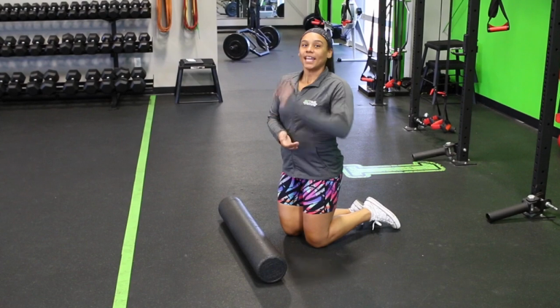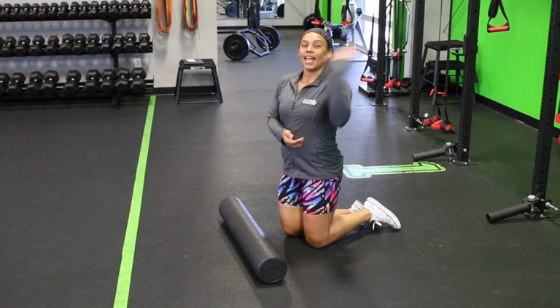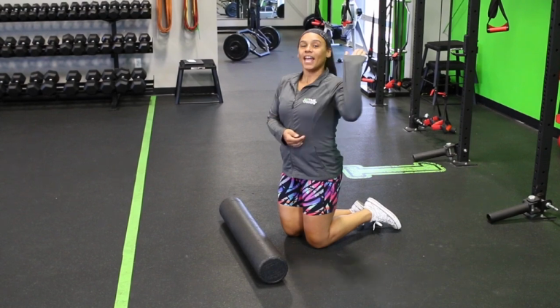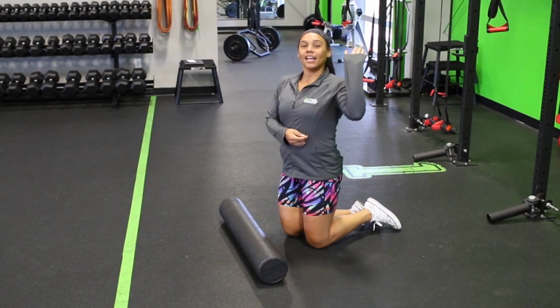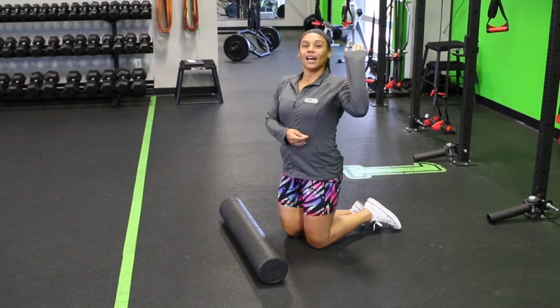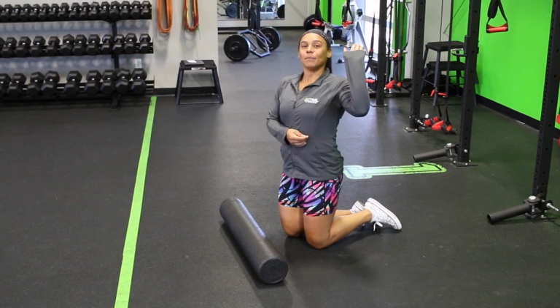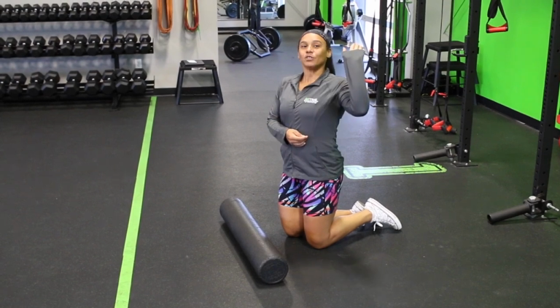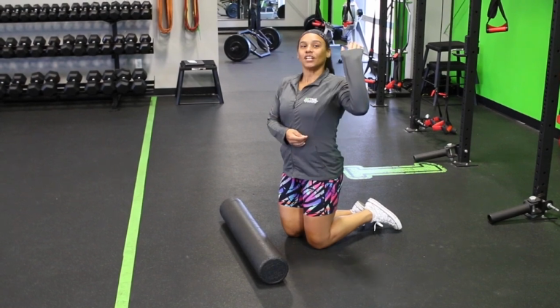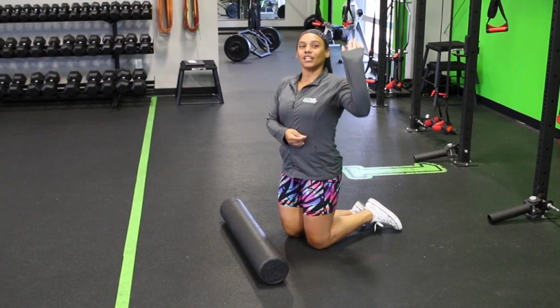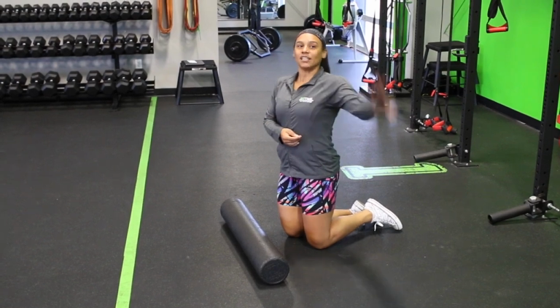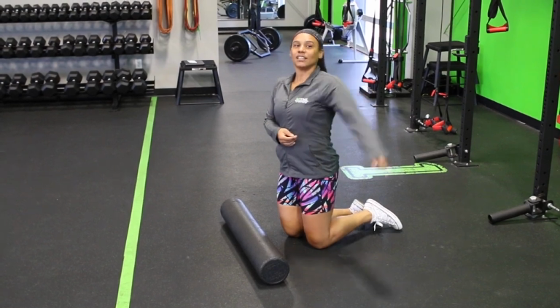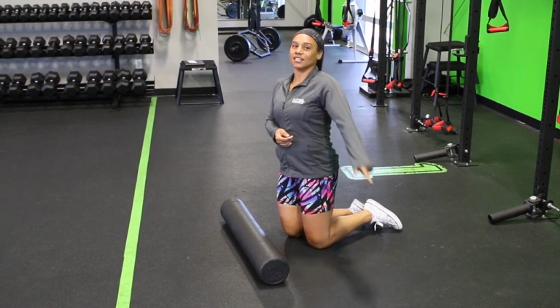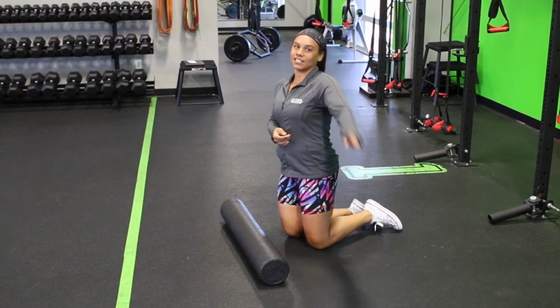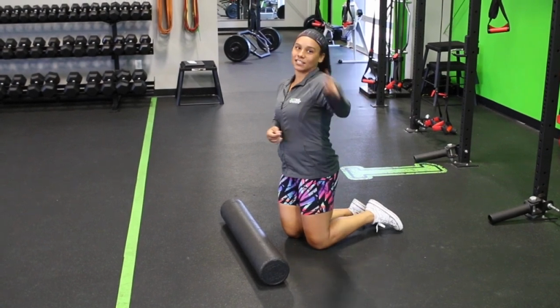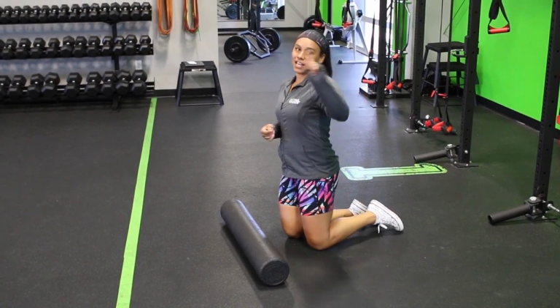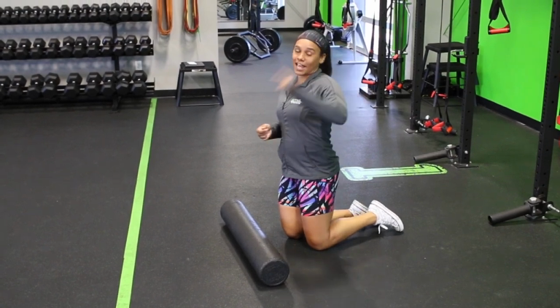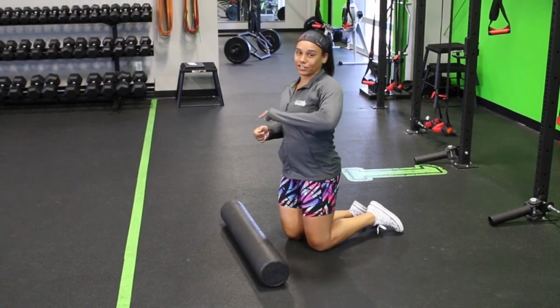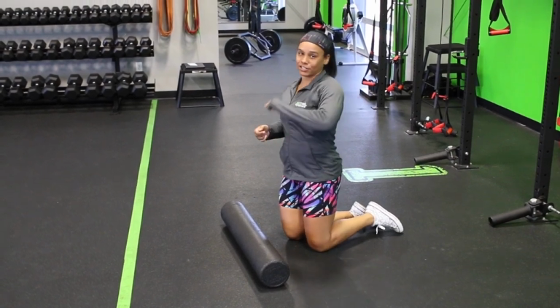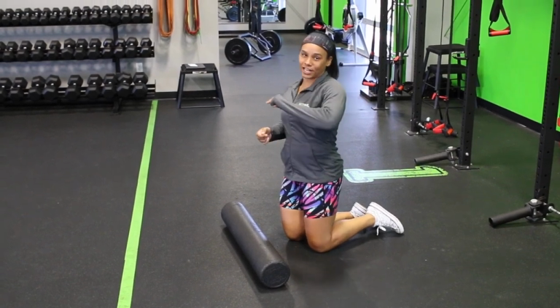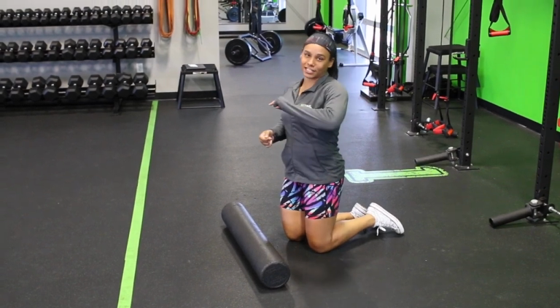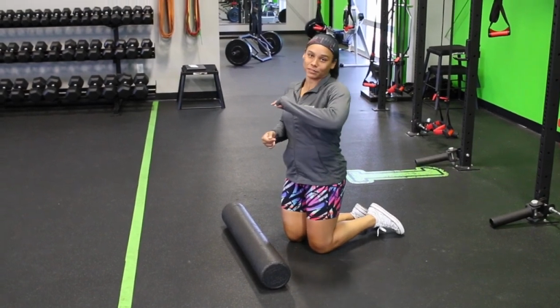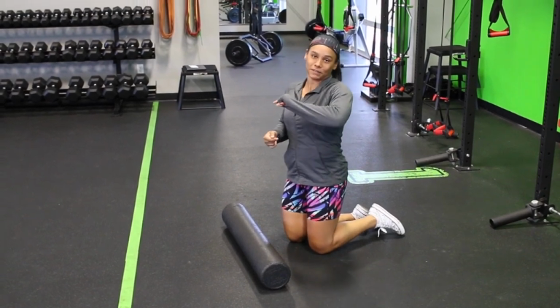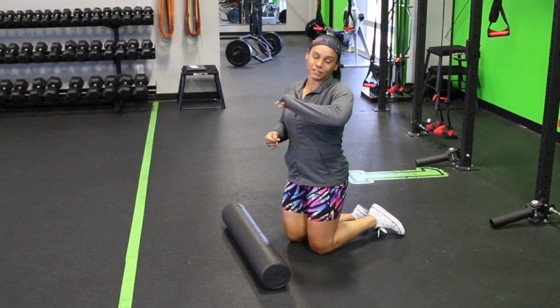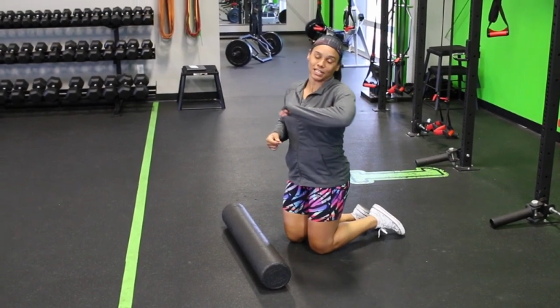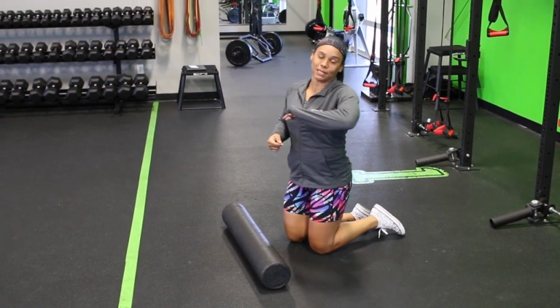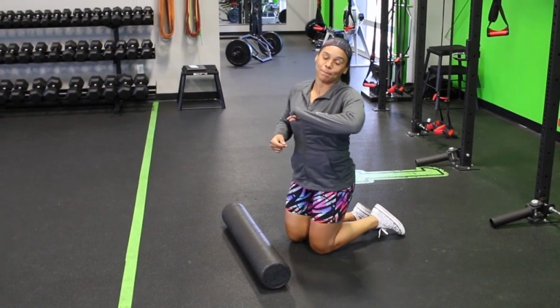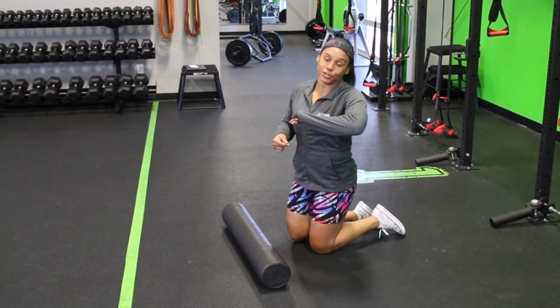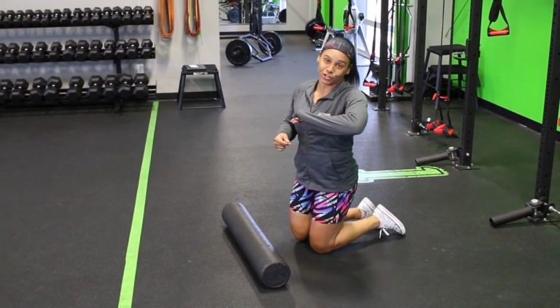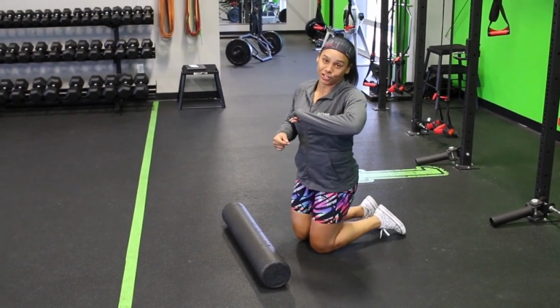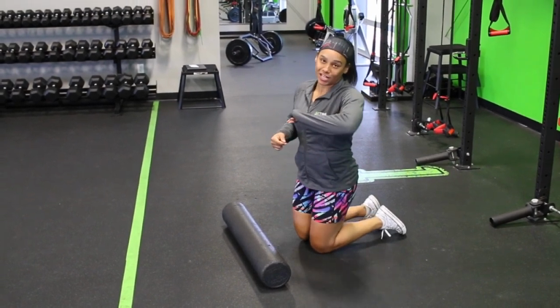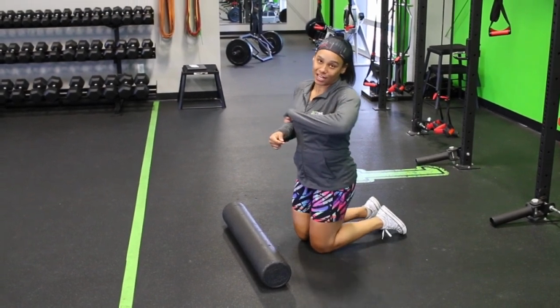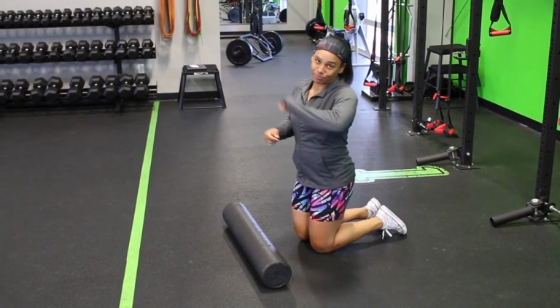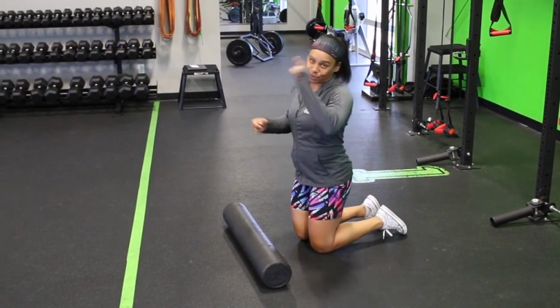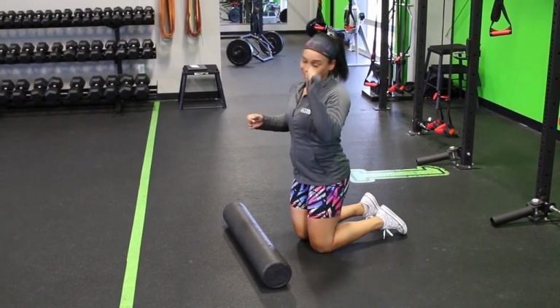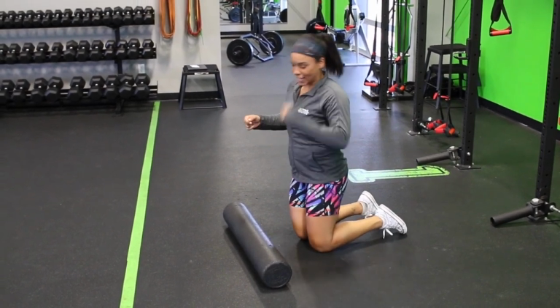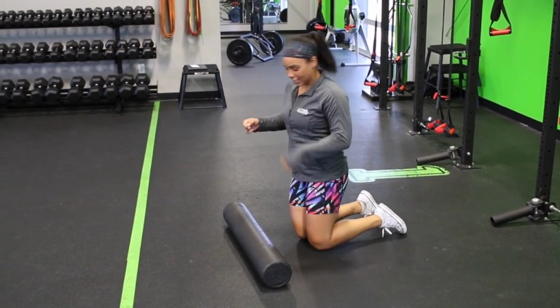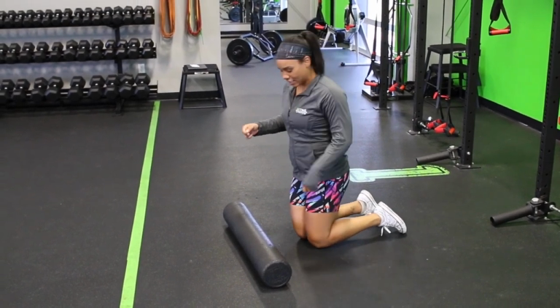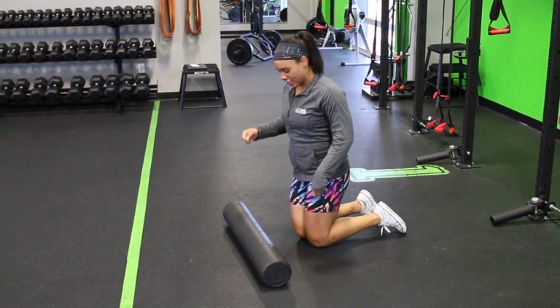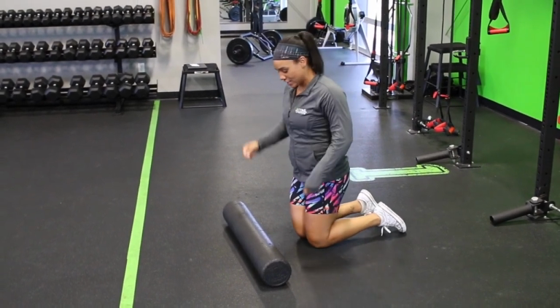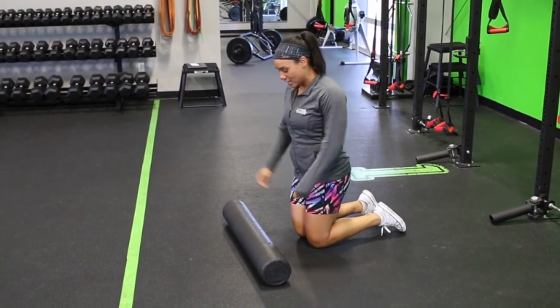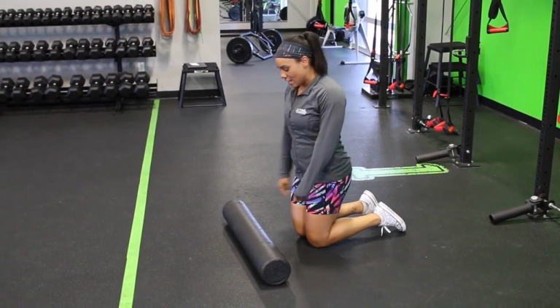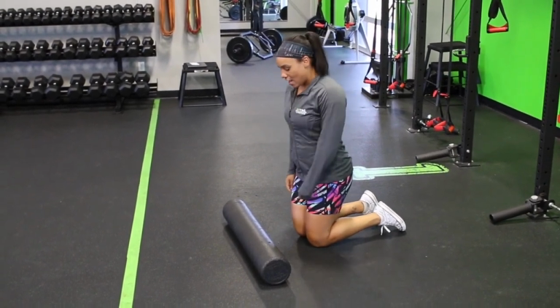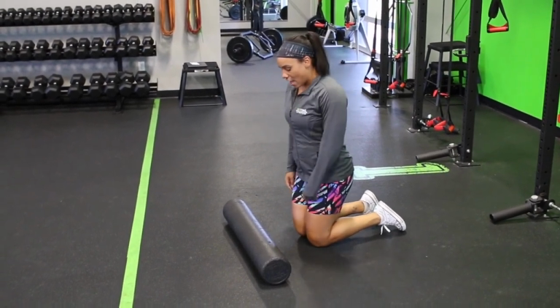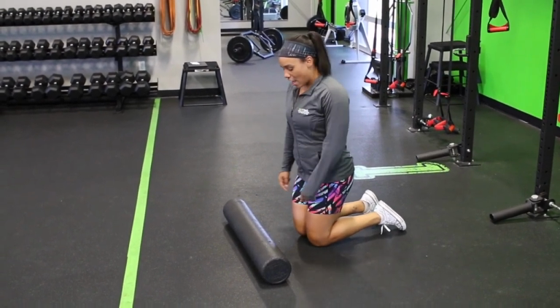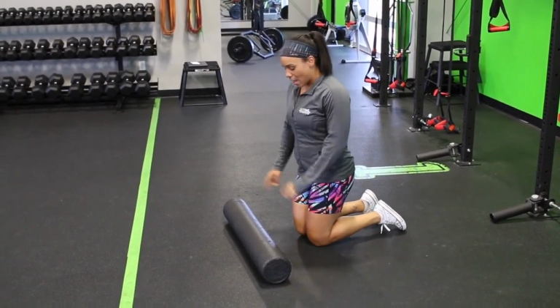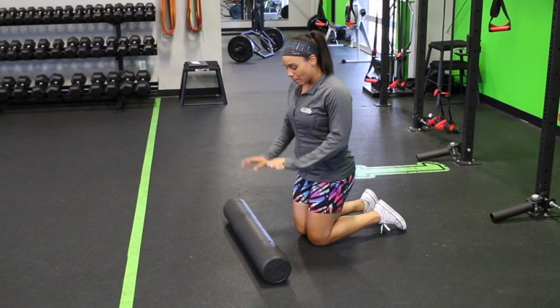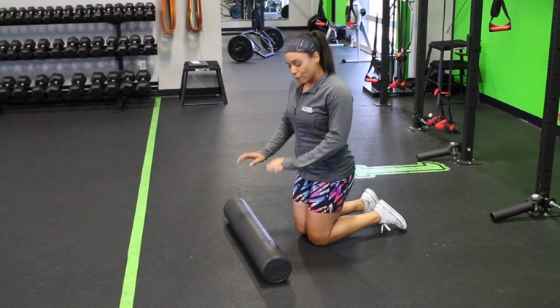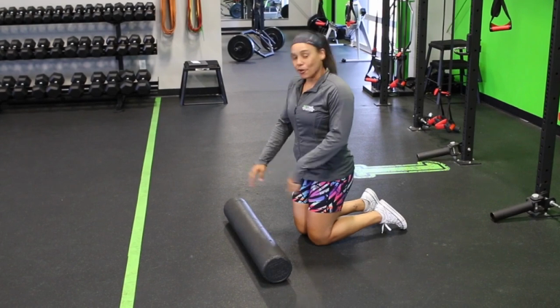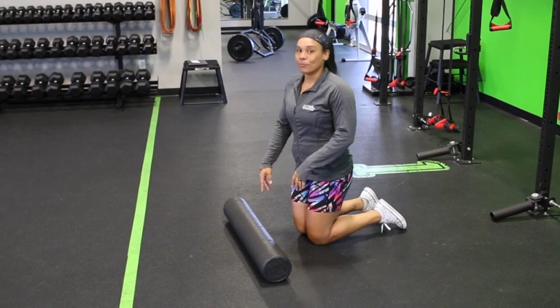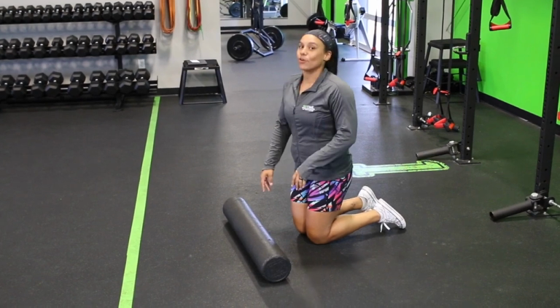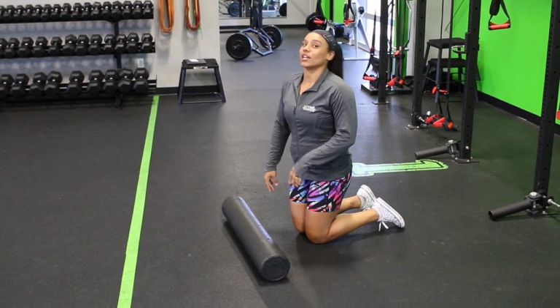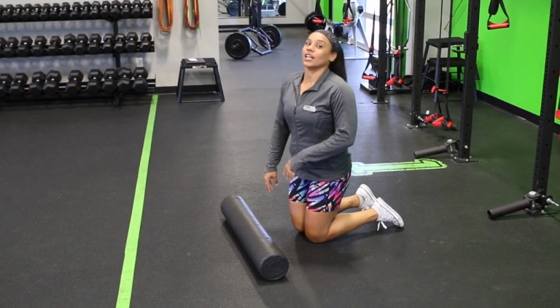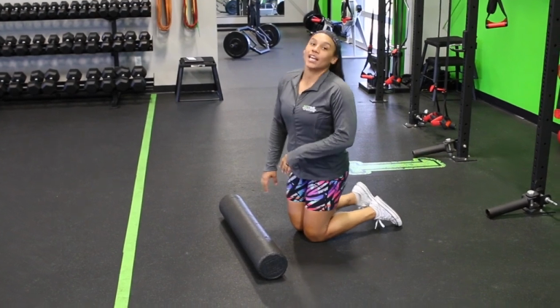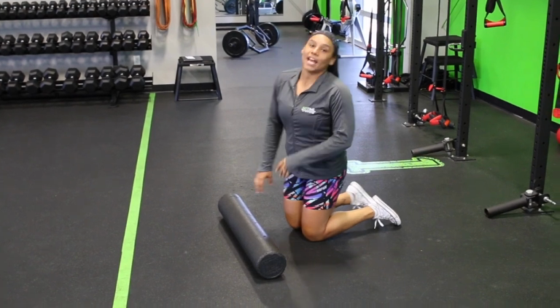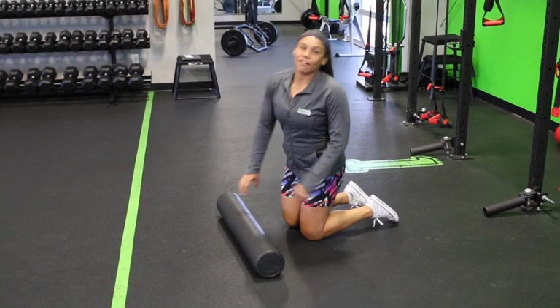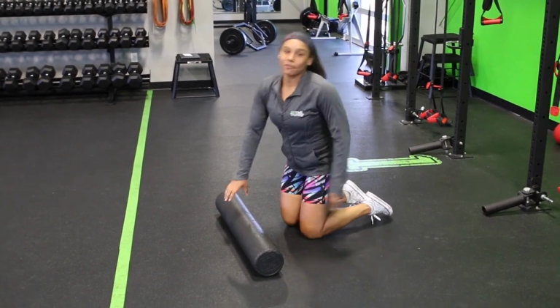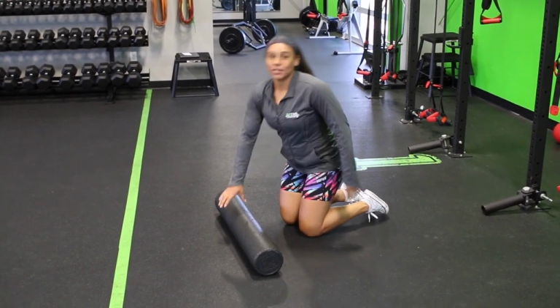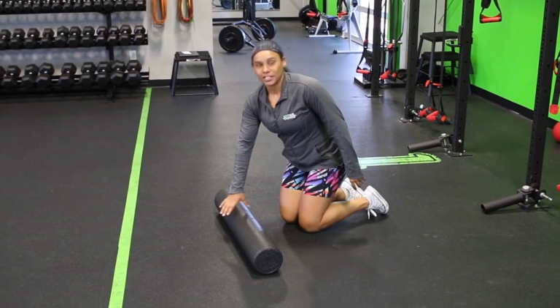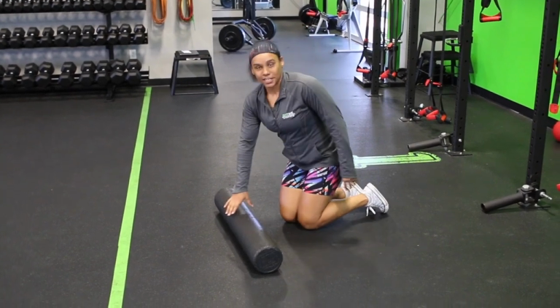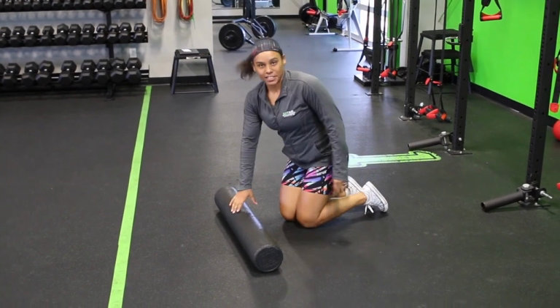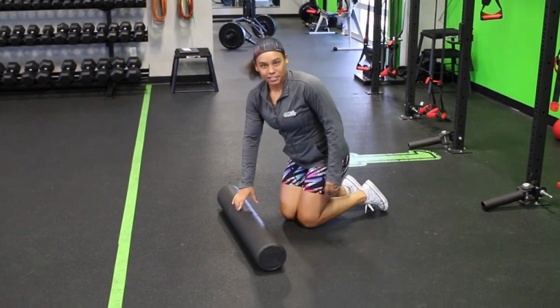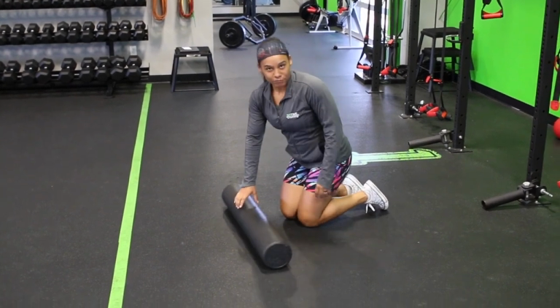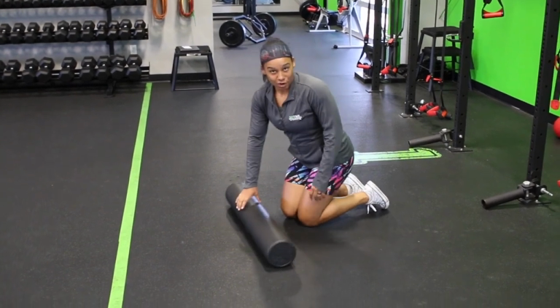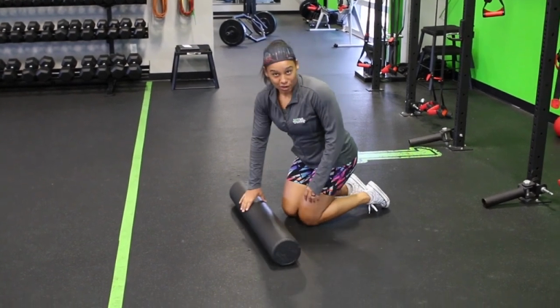Hey, I'm Jelly. This is exercises we've seen butchered a lot — part of that series. Foam rolling. Everyone does it wrong.